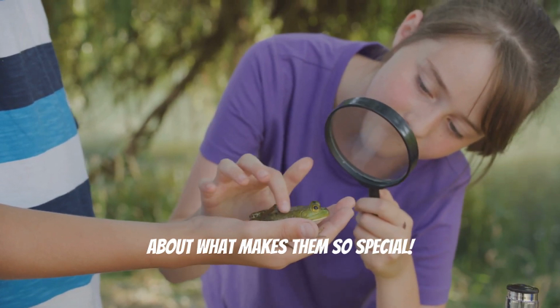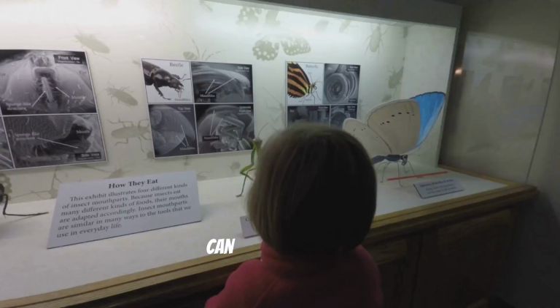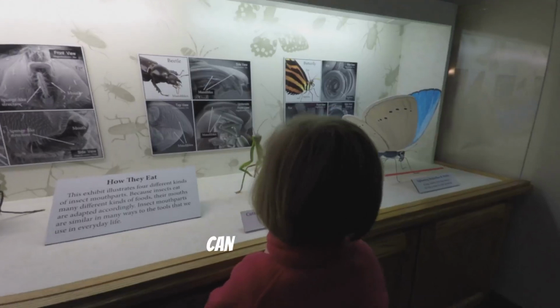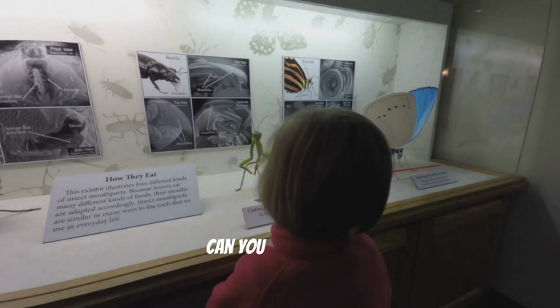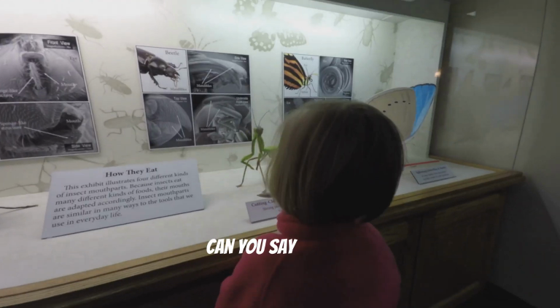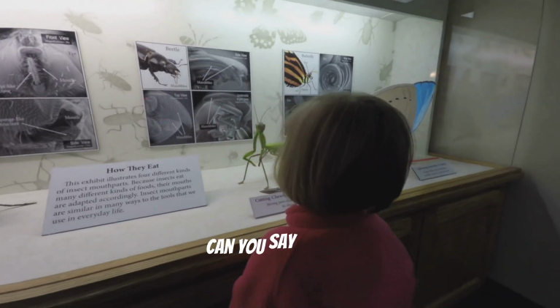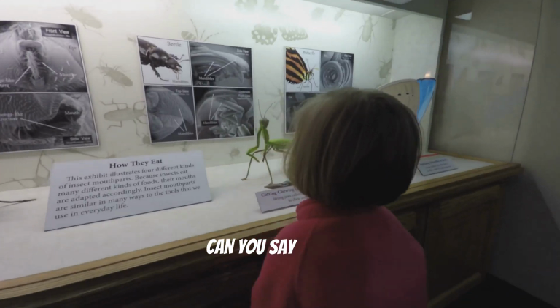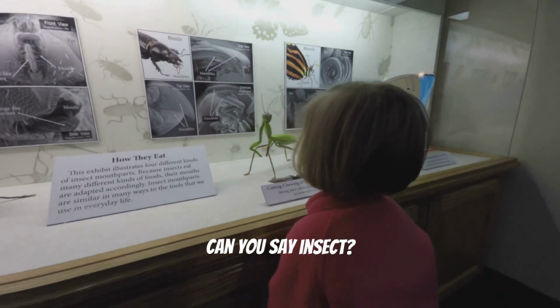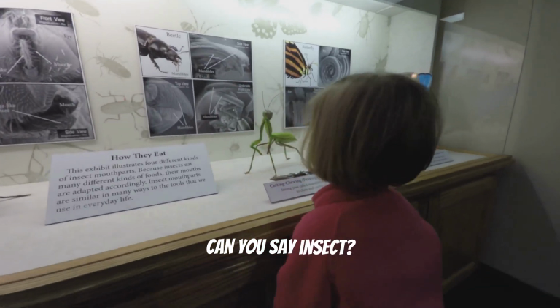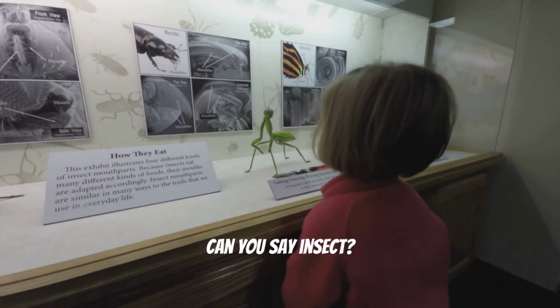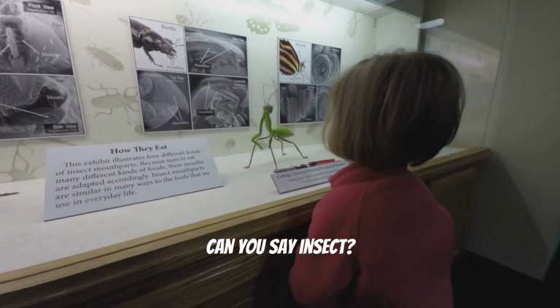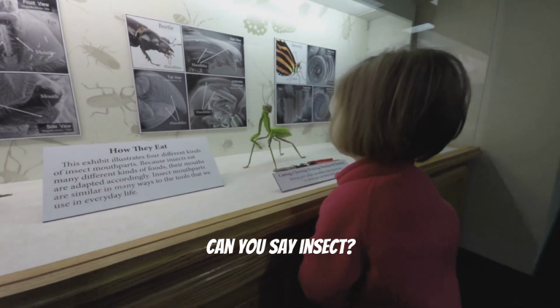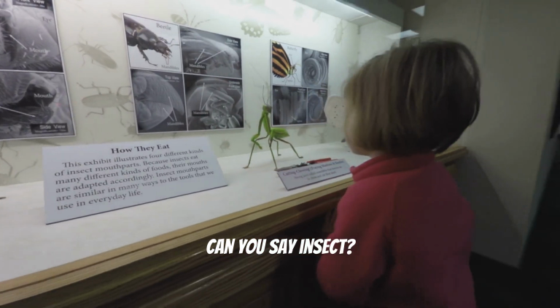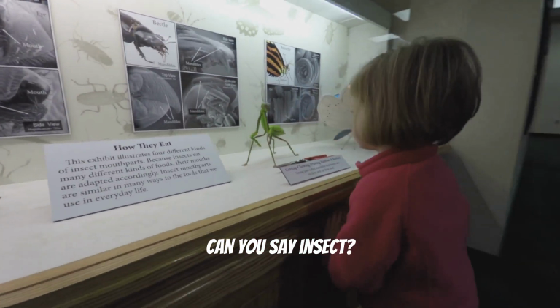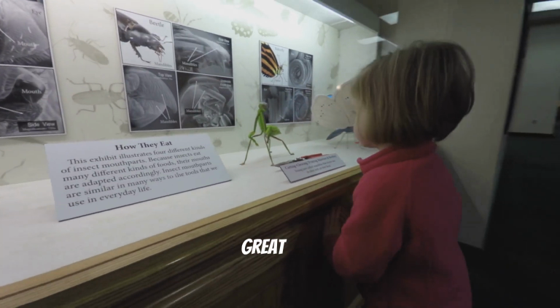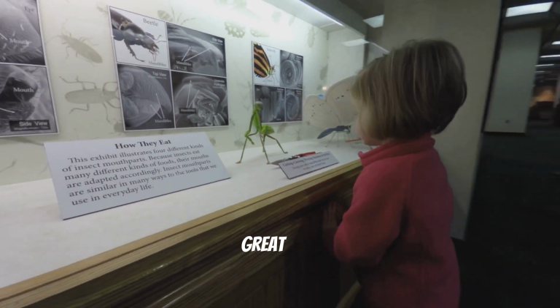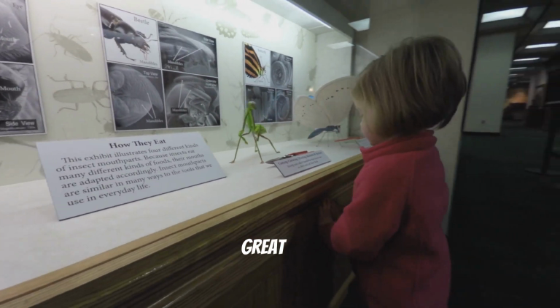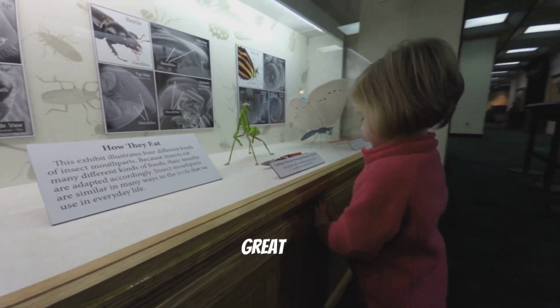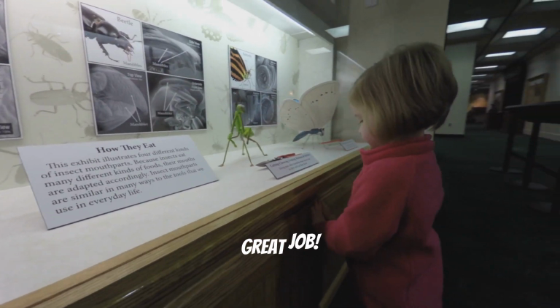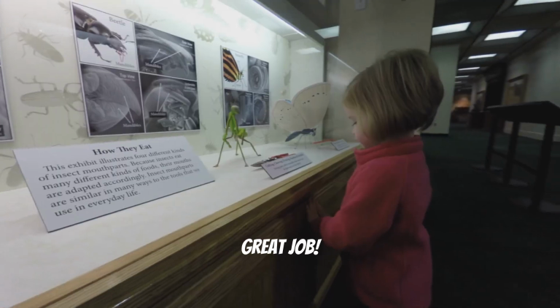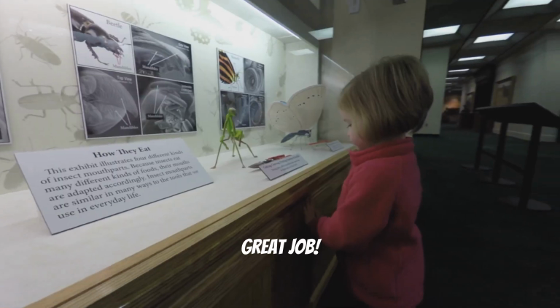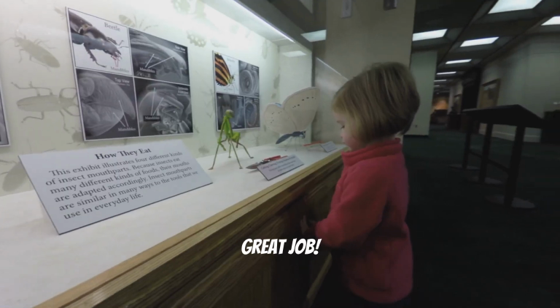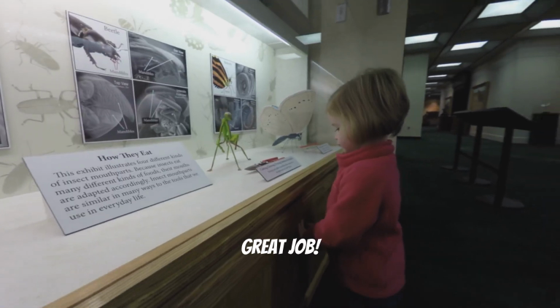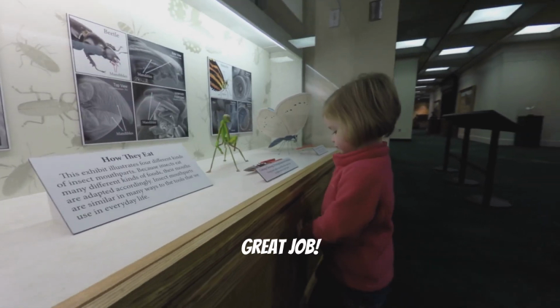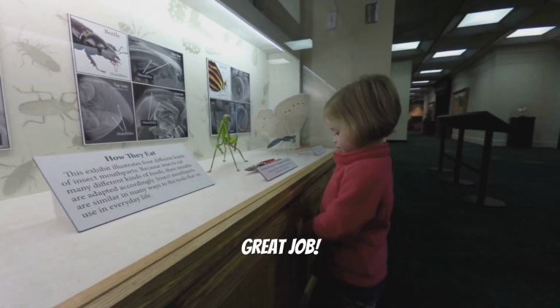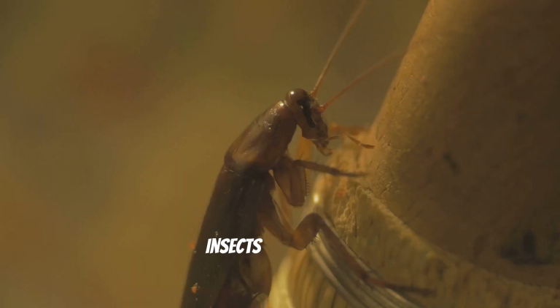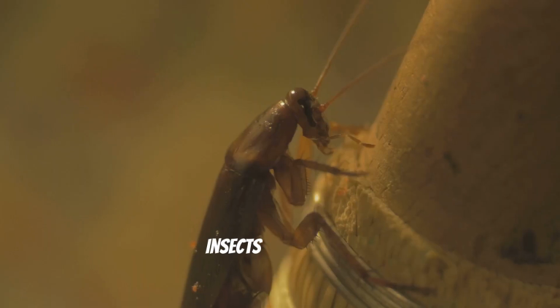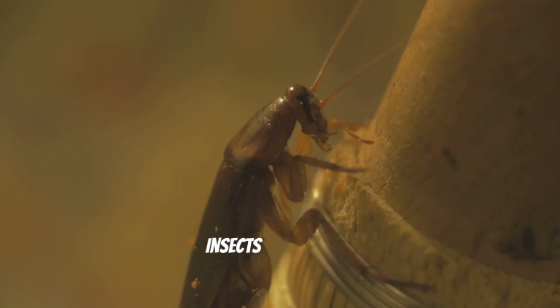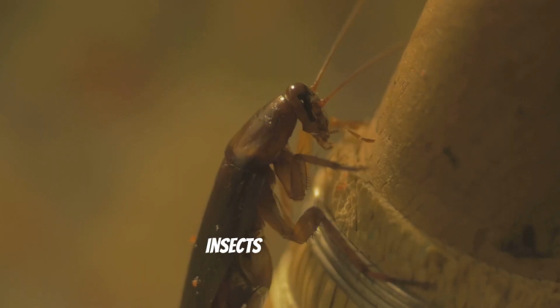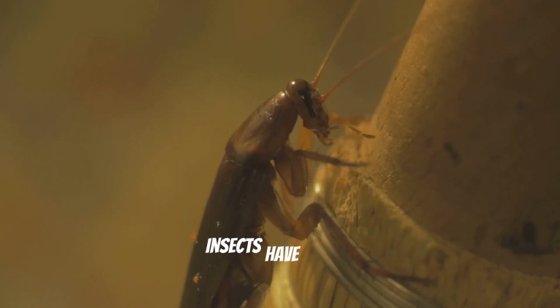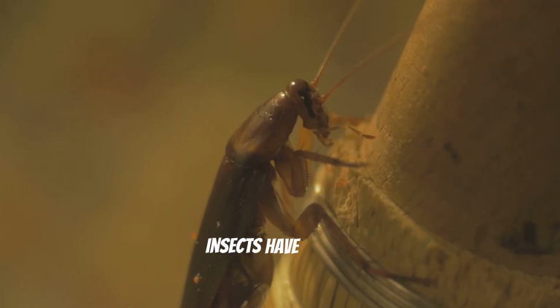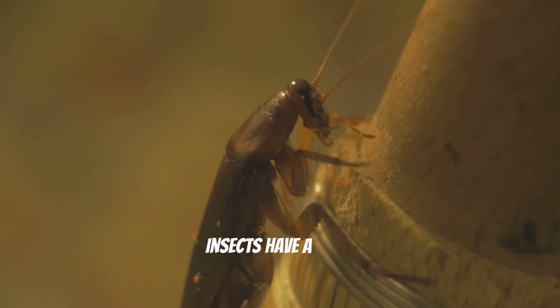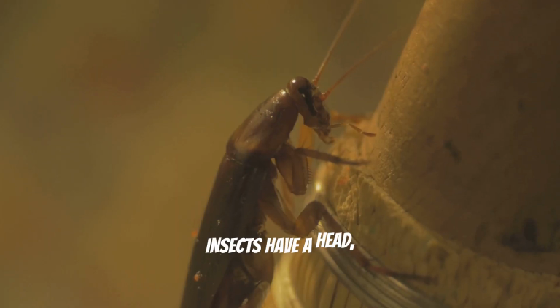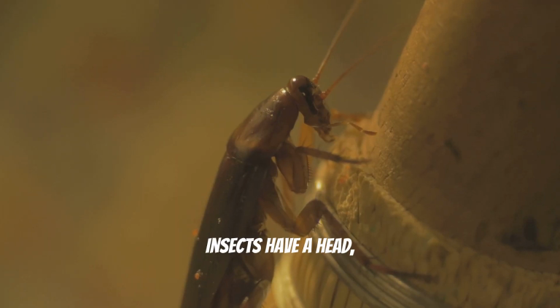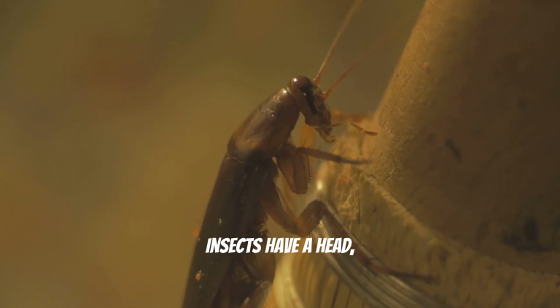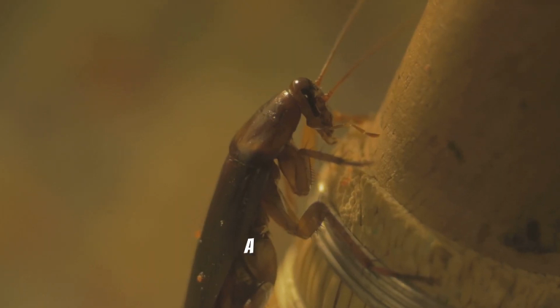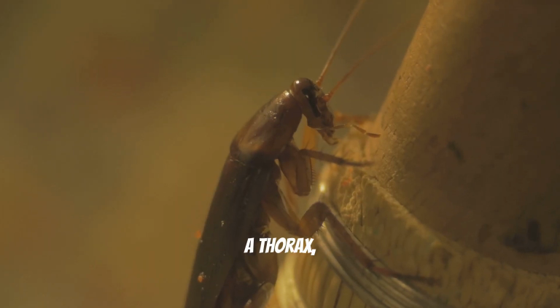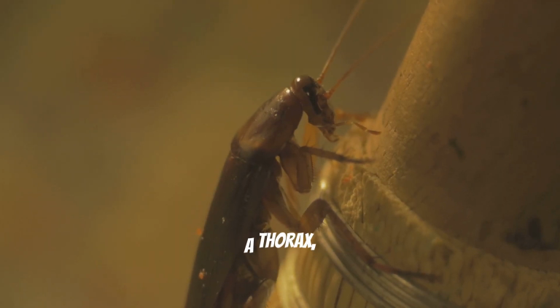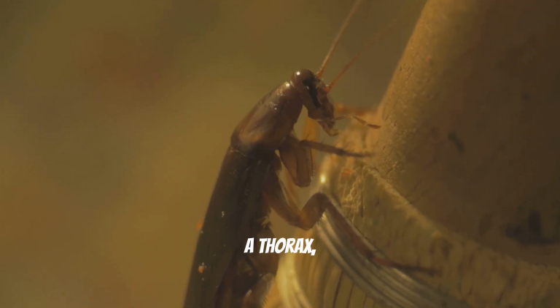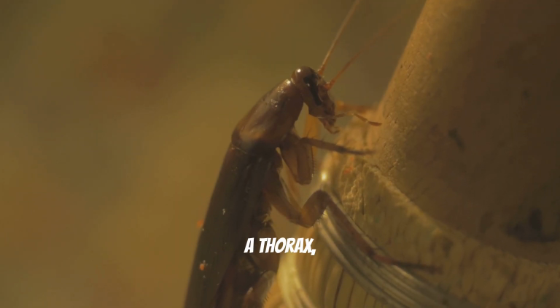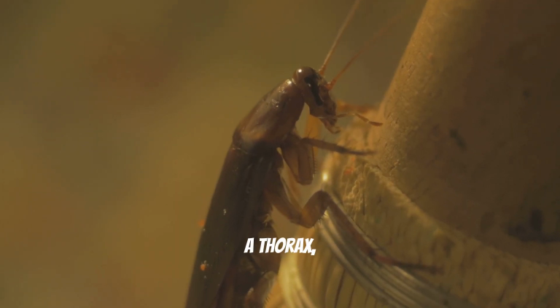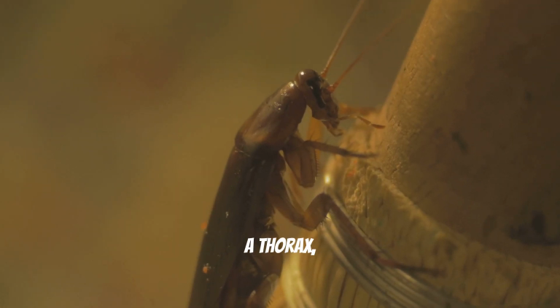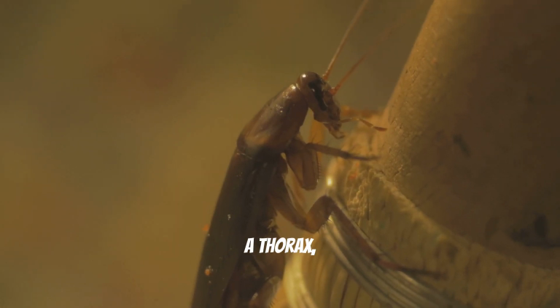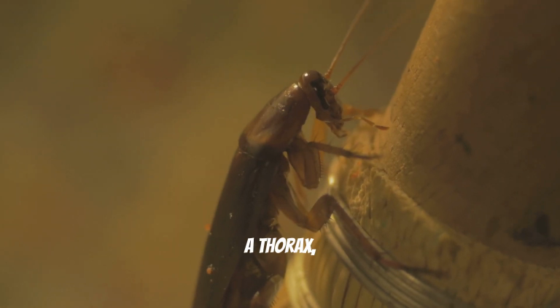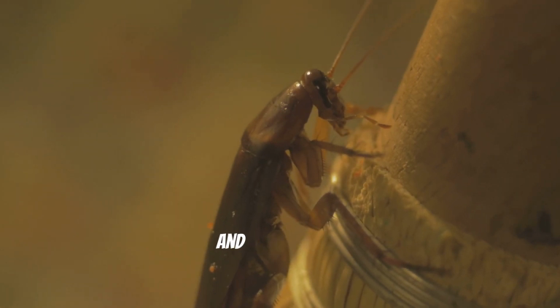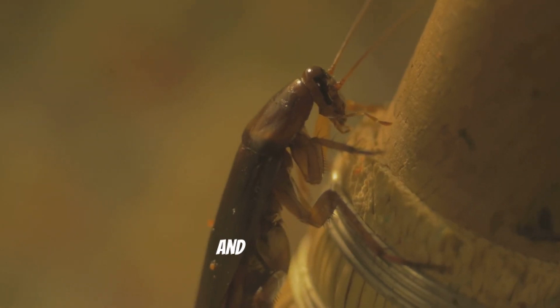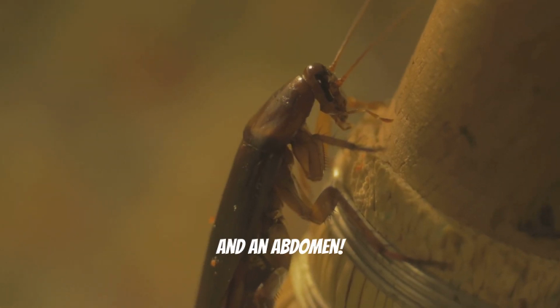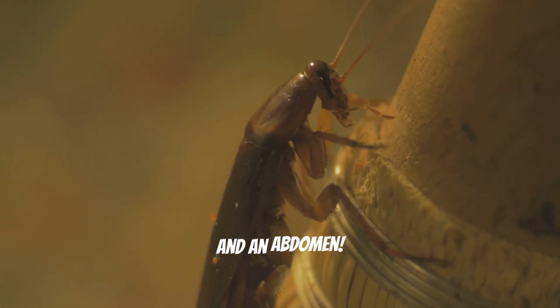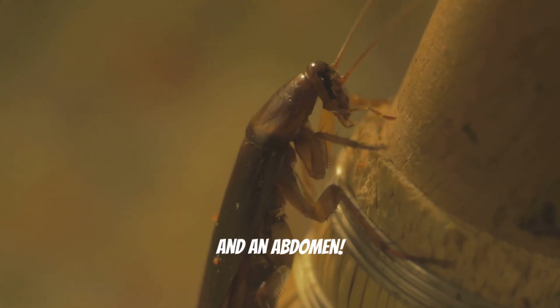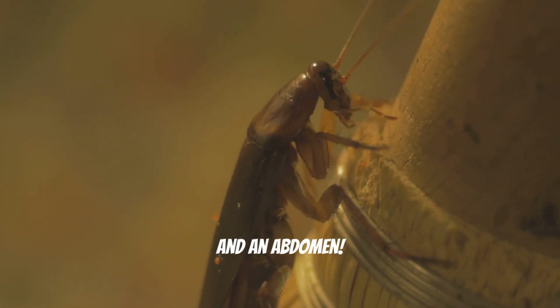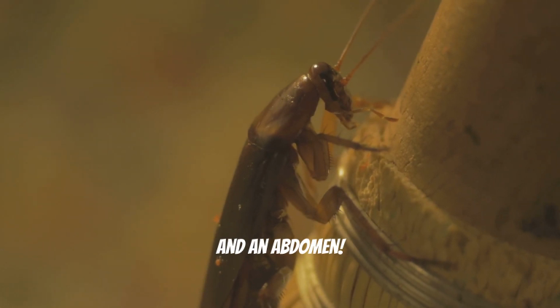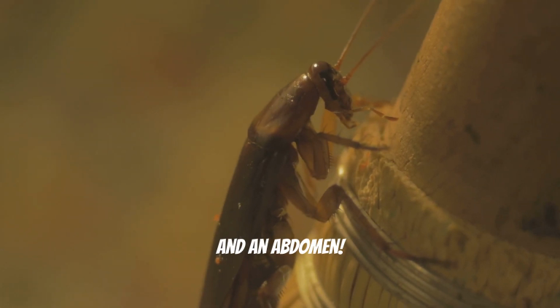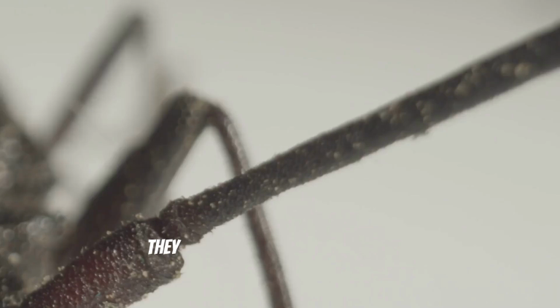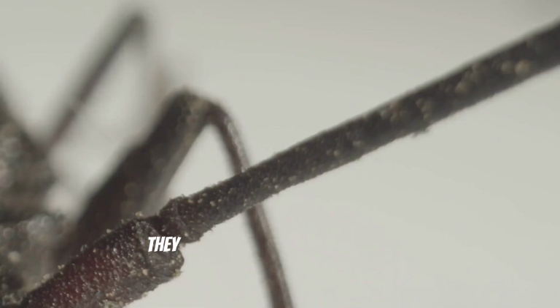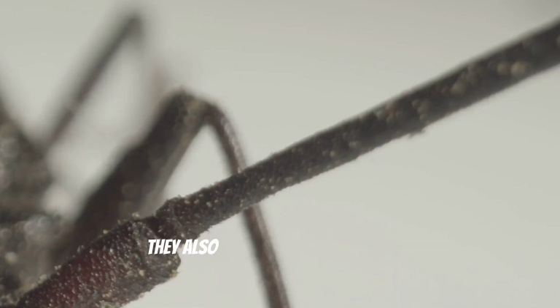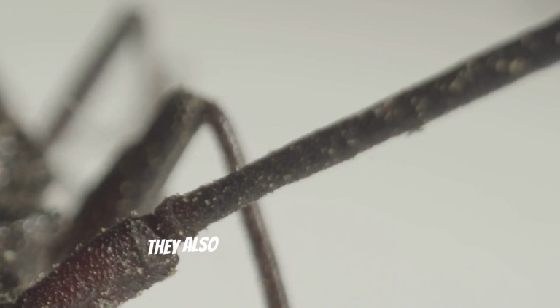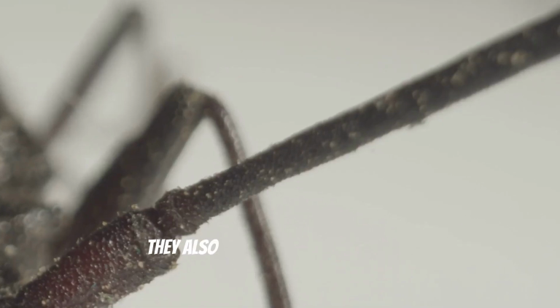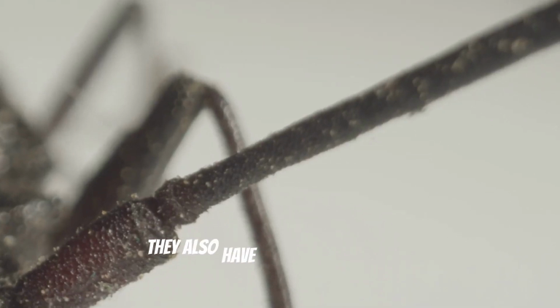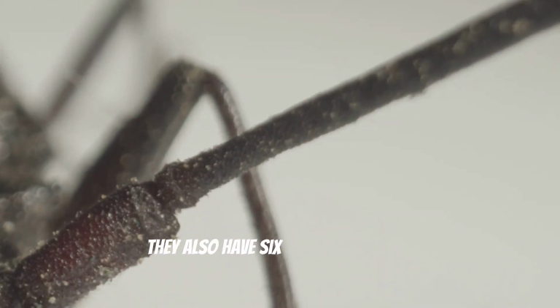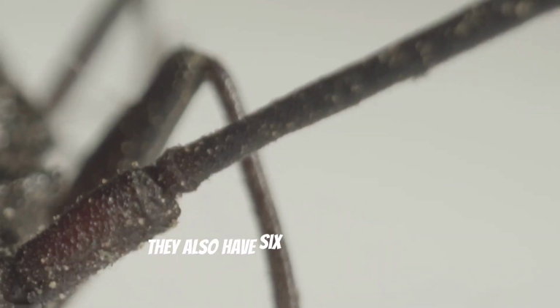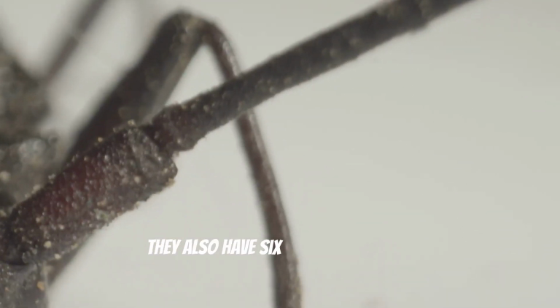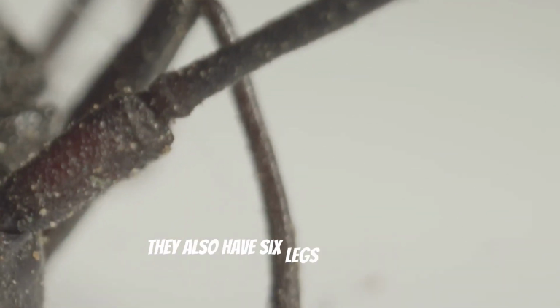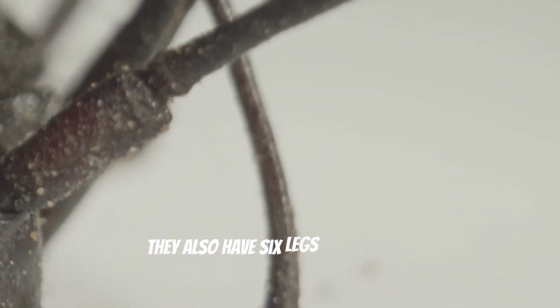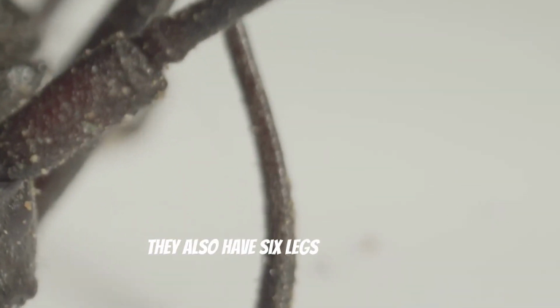Can you say insect? Great job! Insects have a head, a thorax, and an abdomen. They also have six legs.